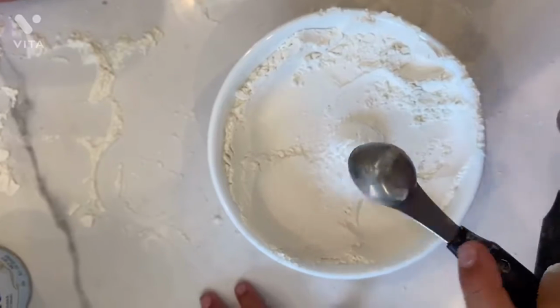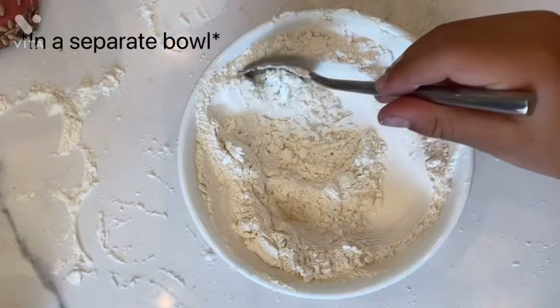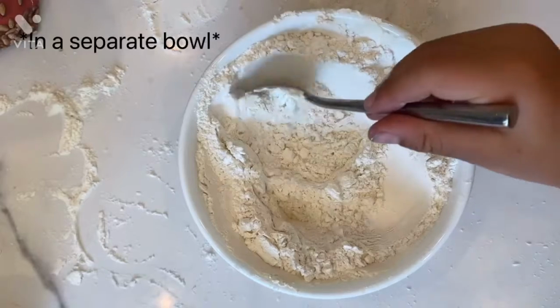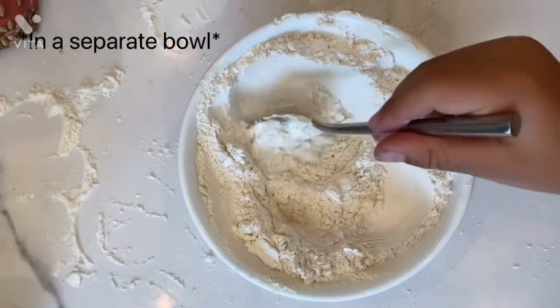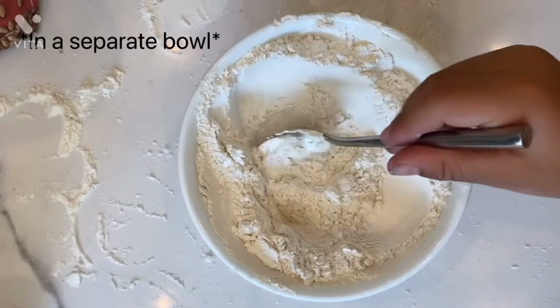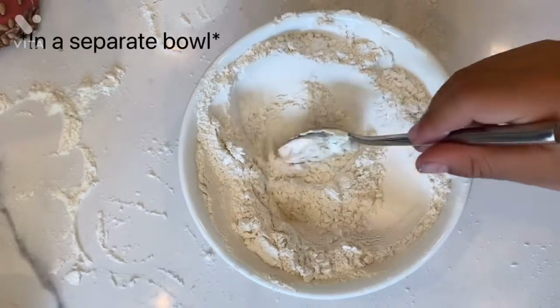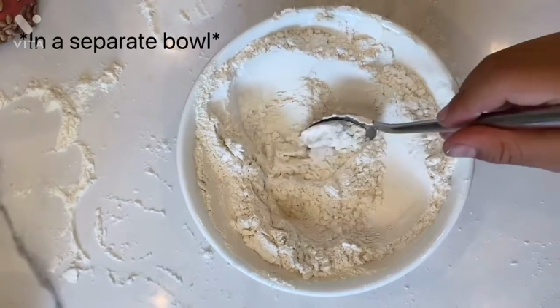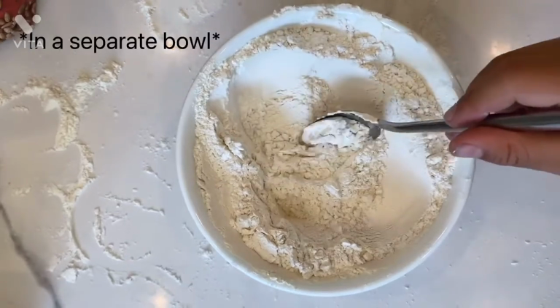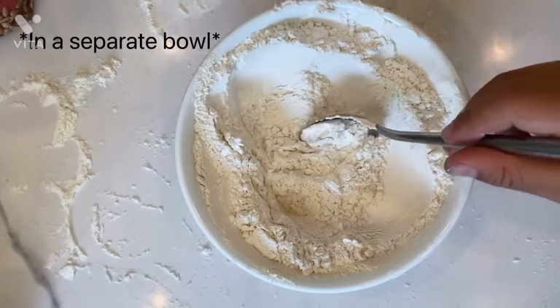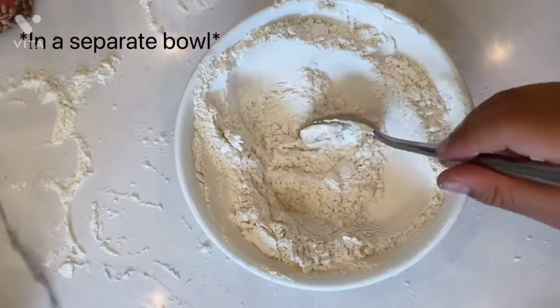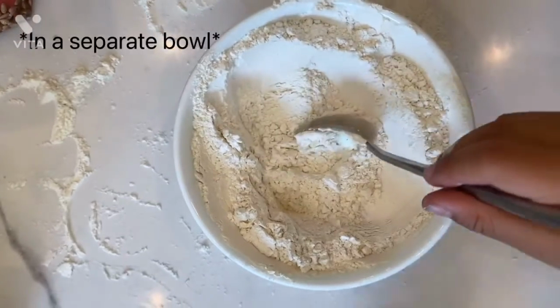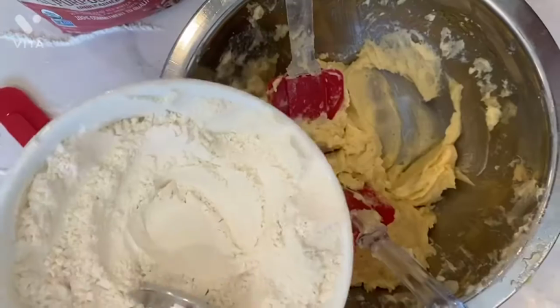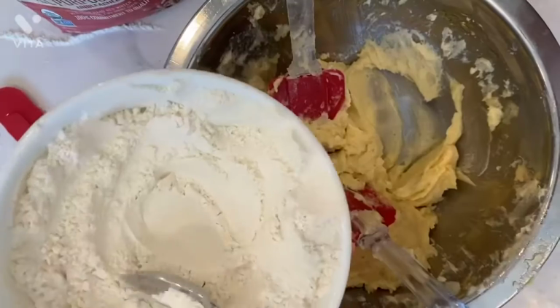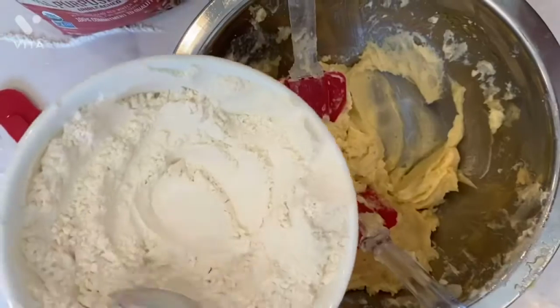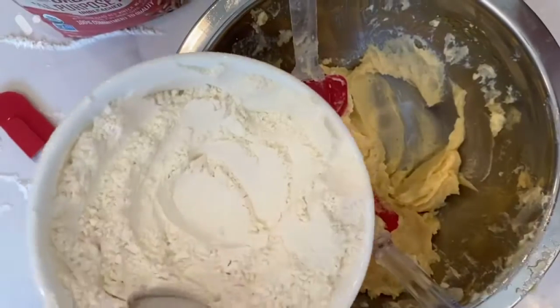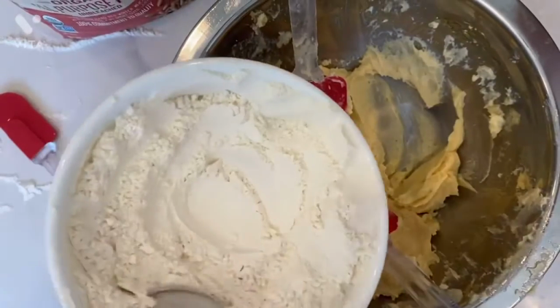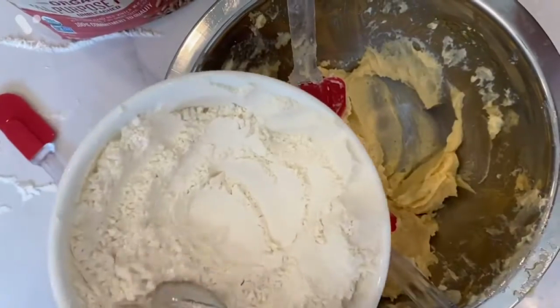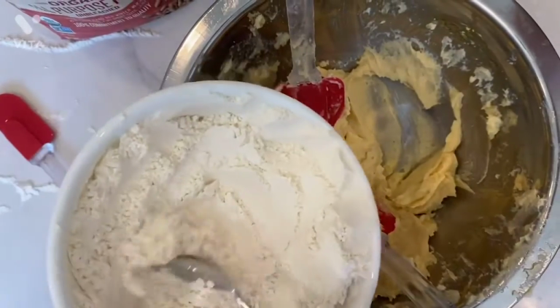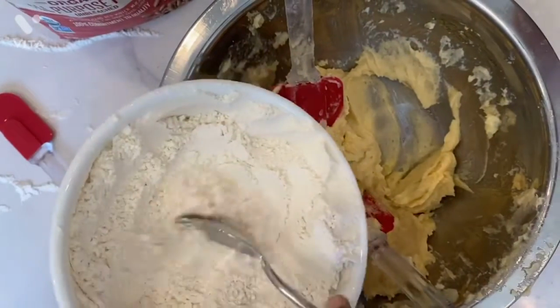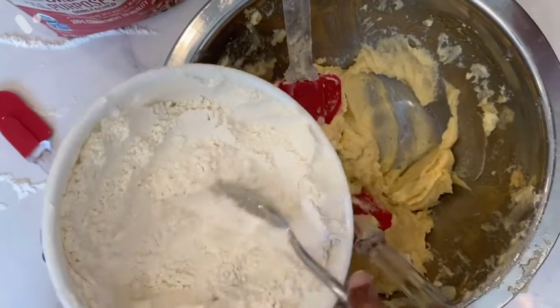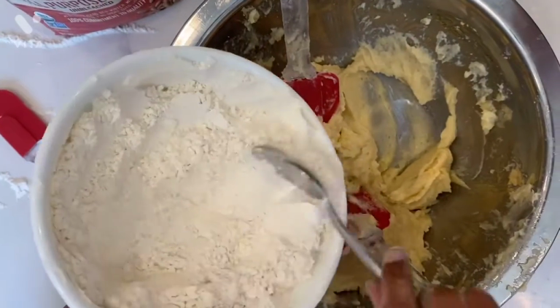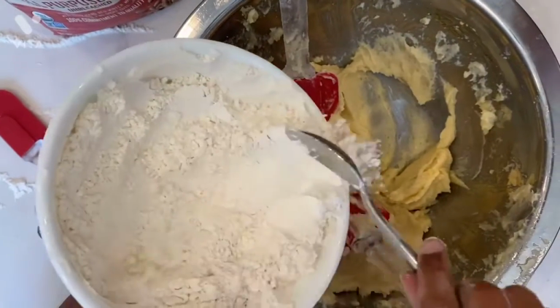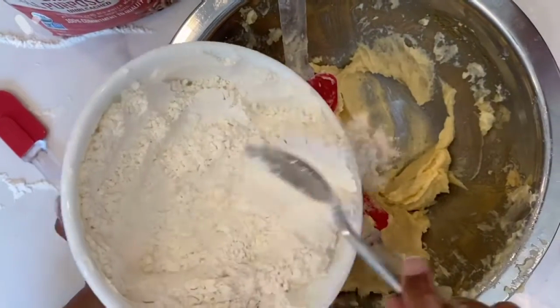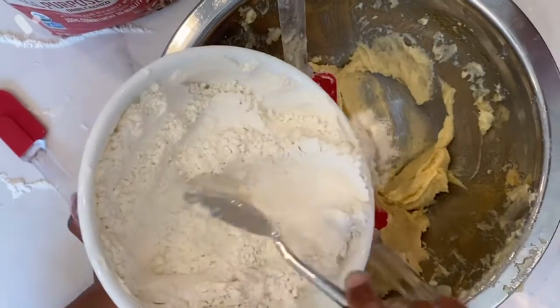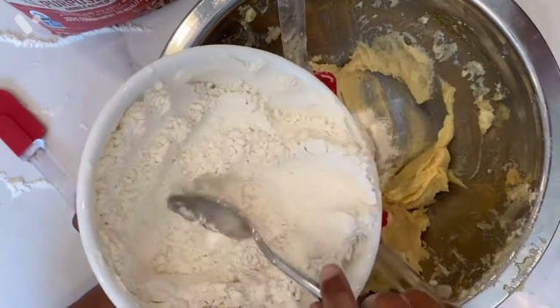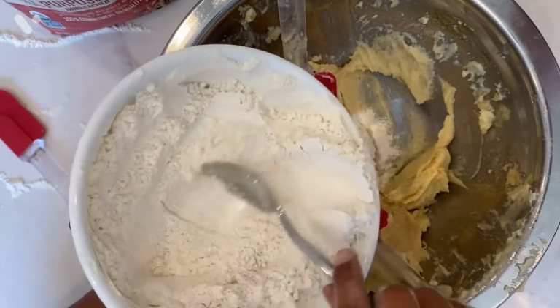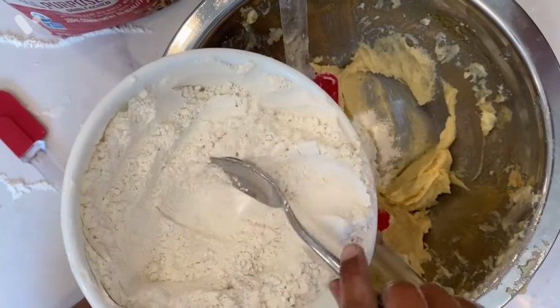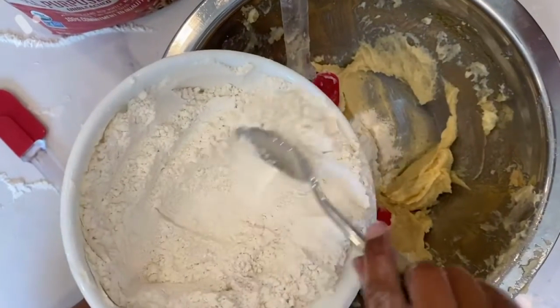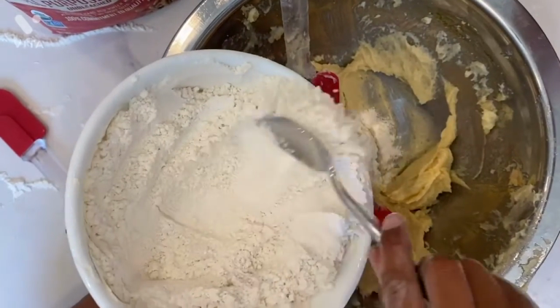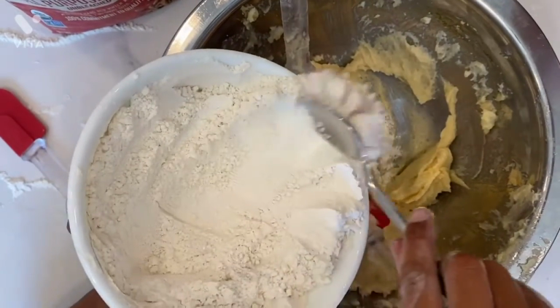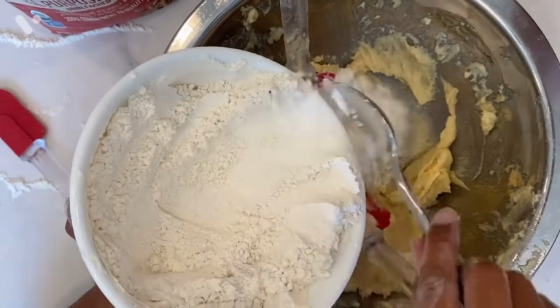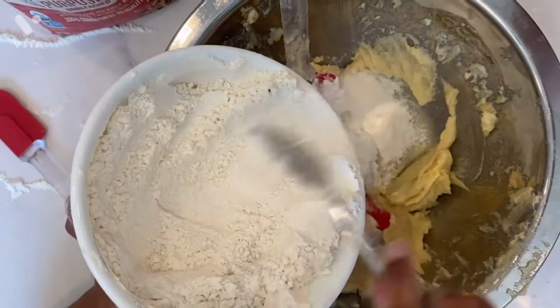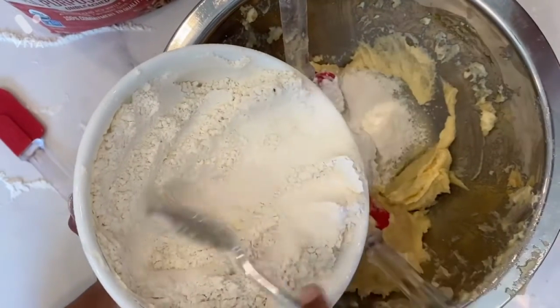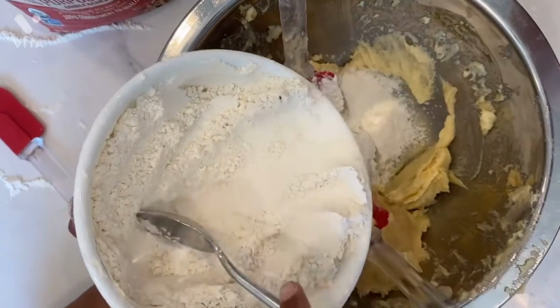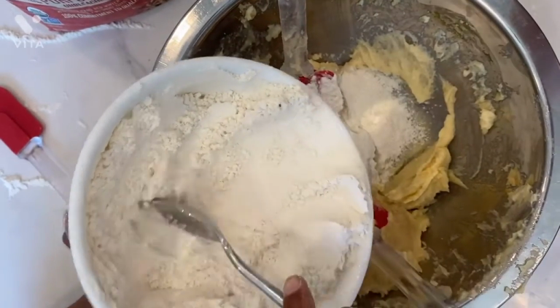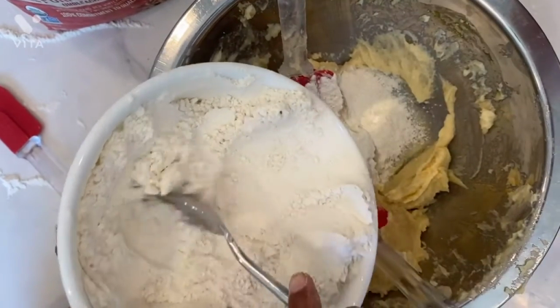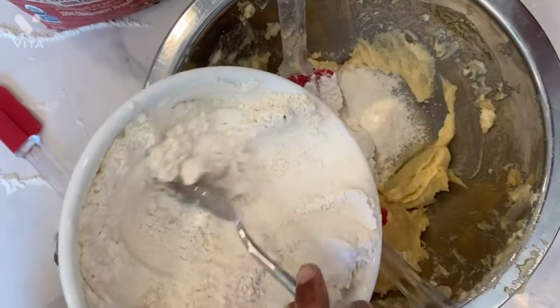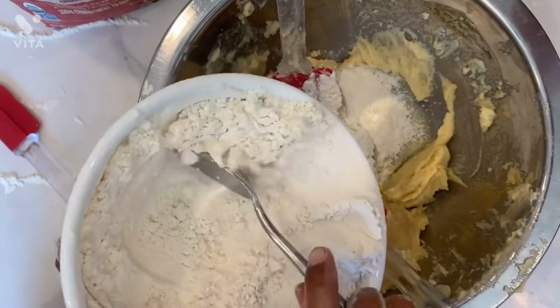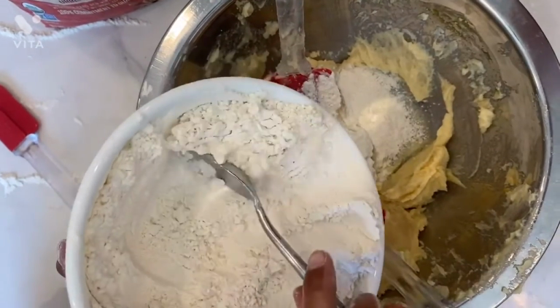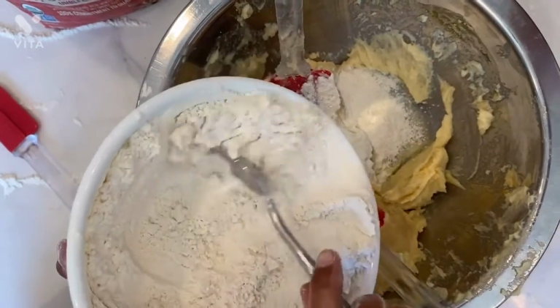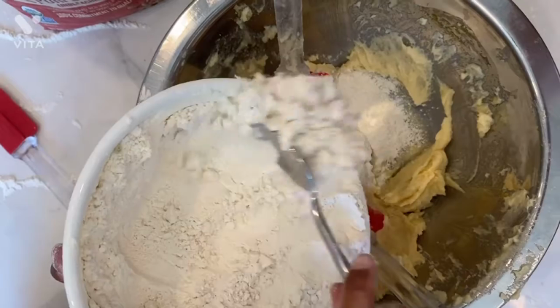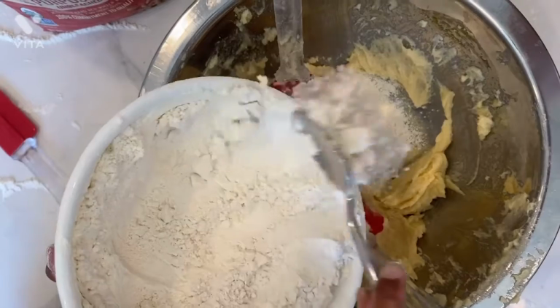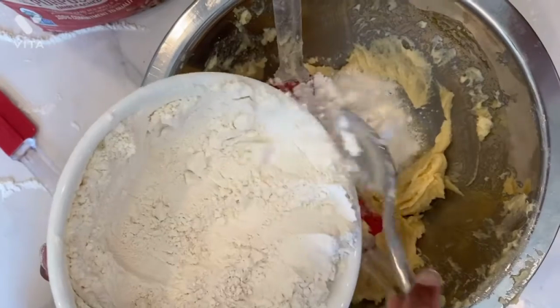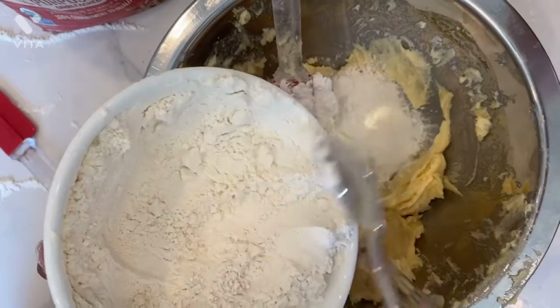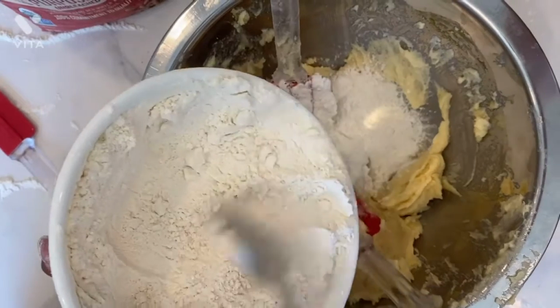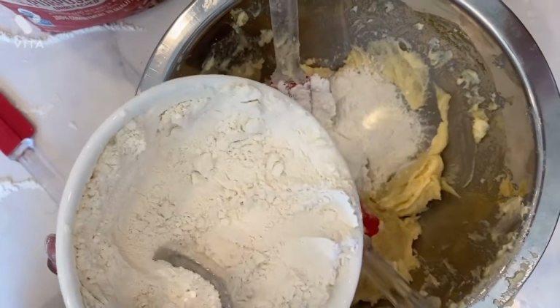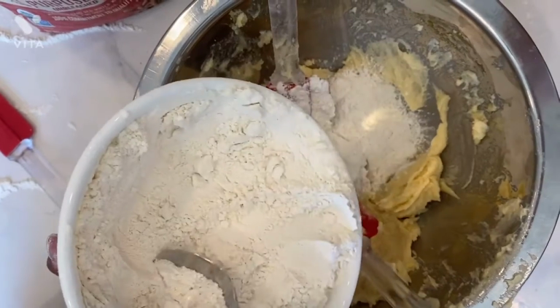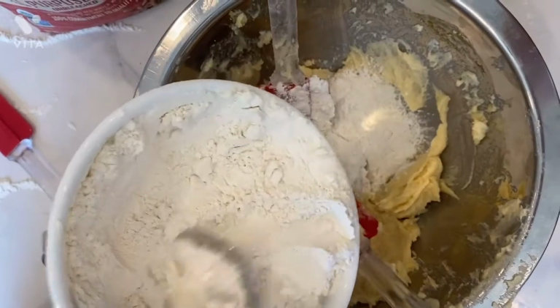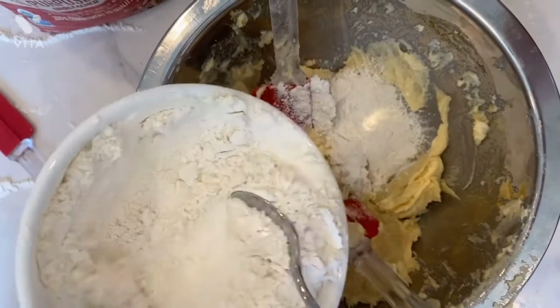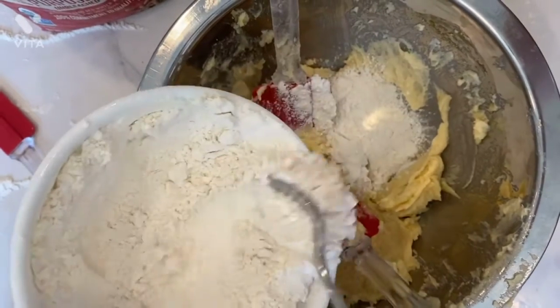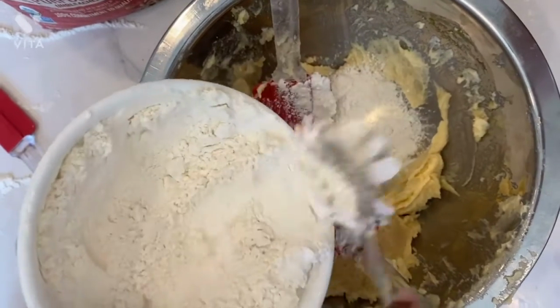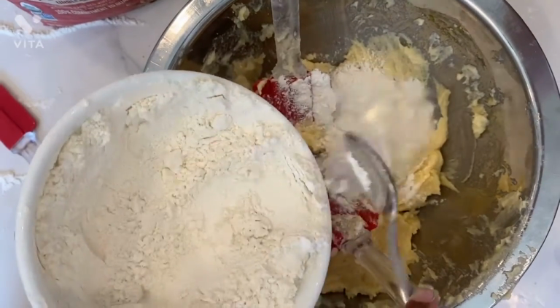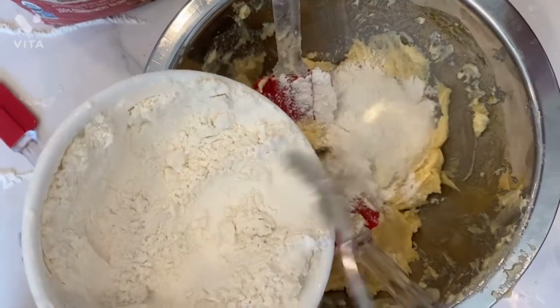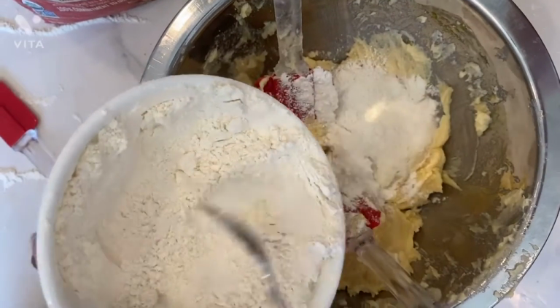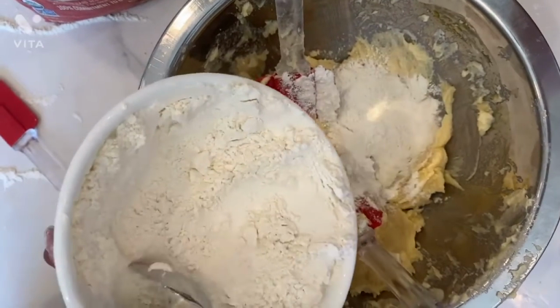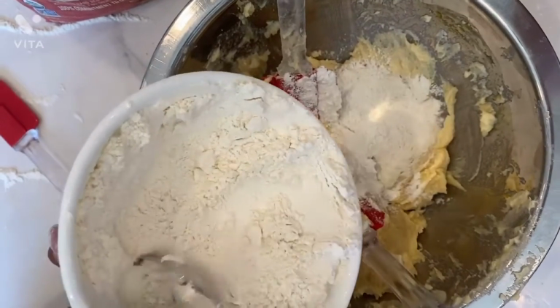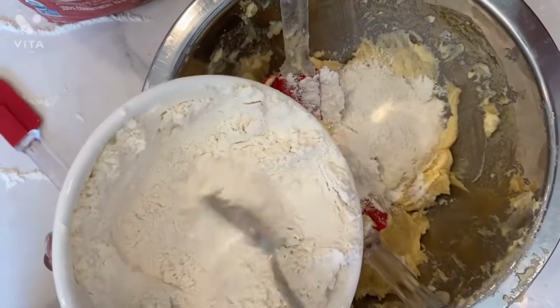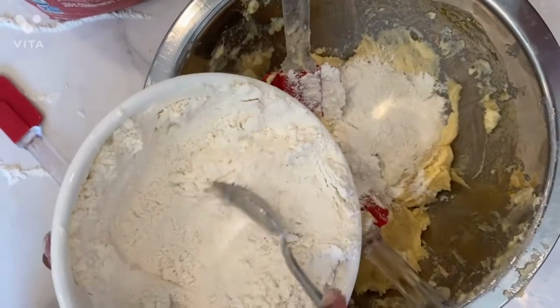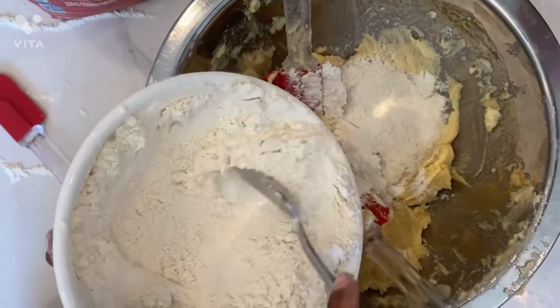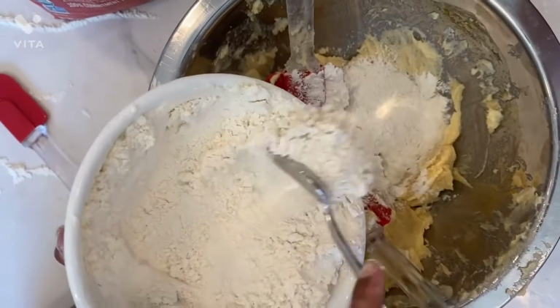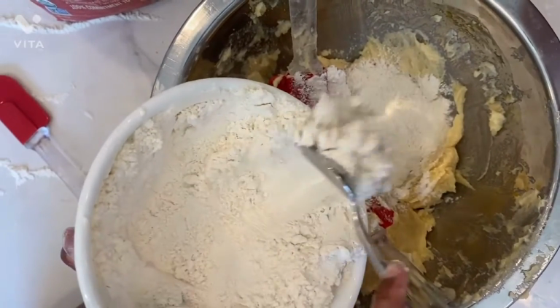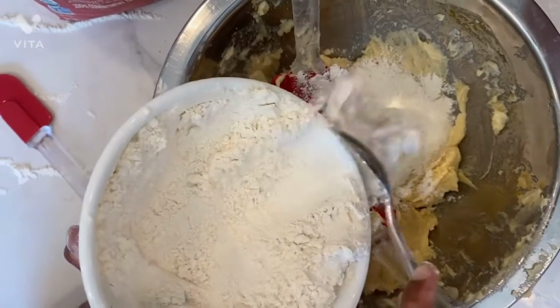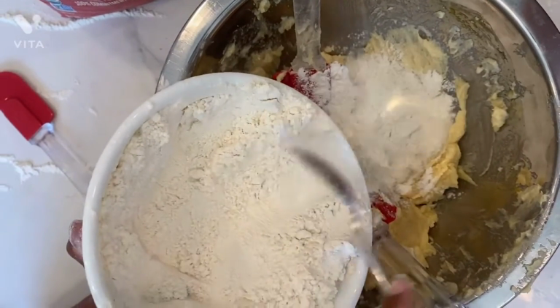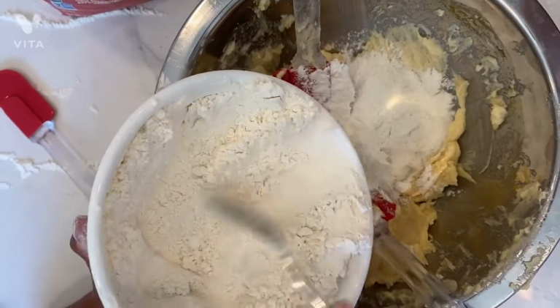And milk. Now slowly add the flour and baking powder mixture to the wet ingredients.